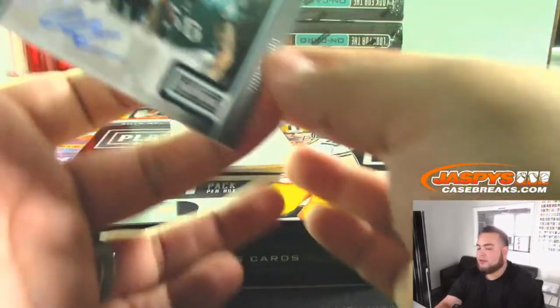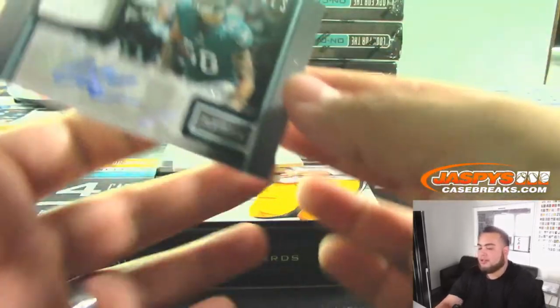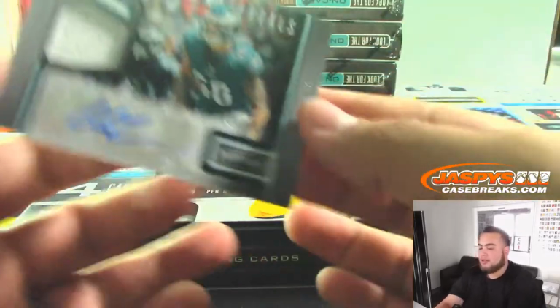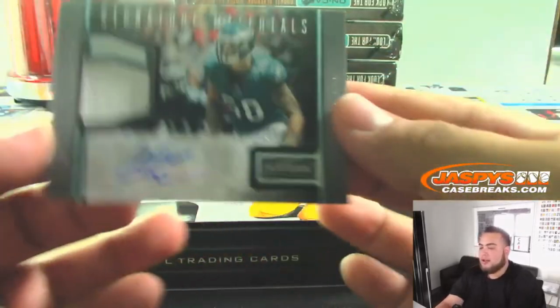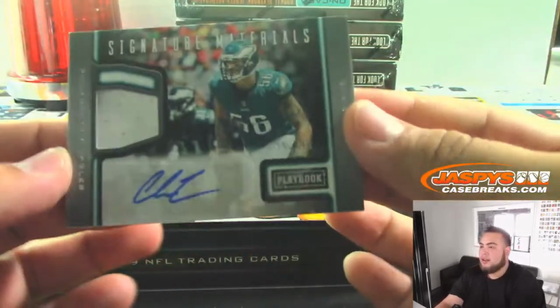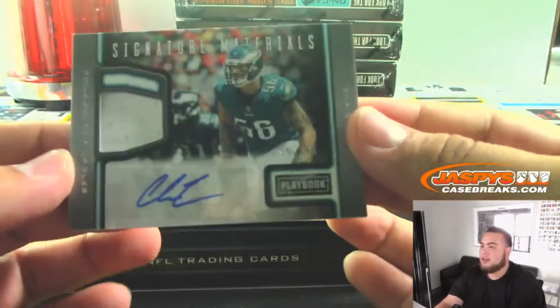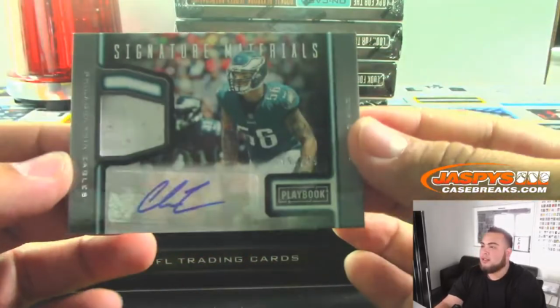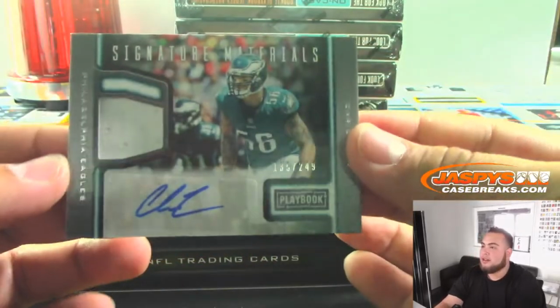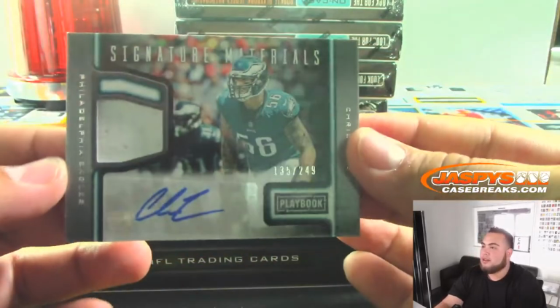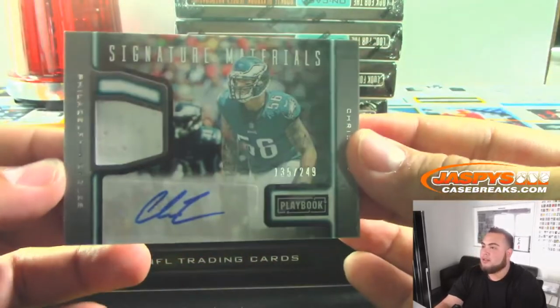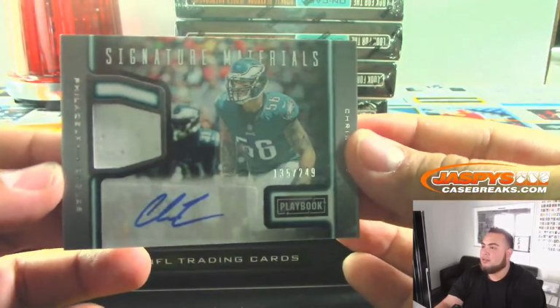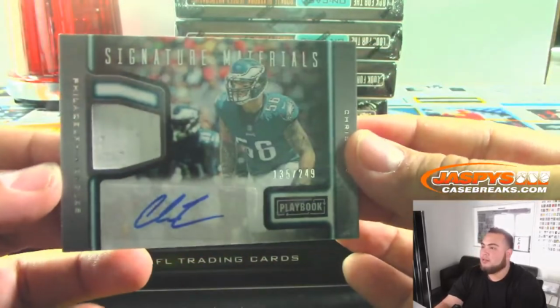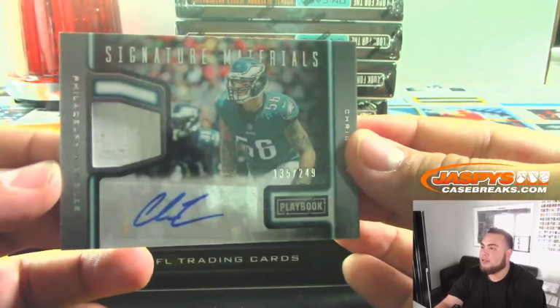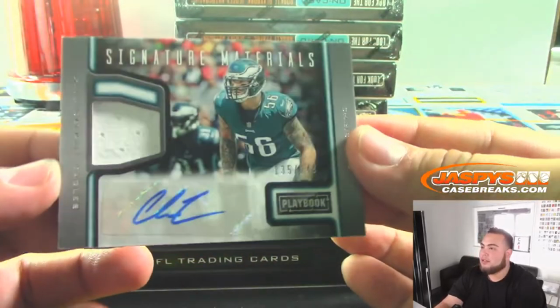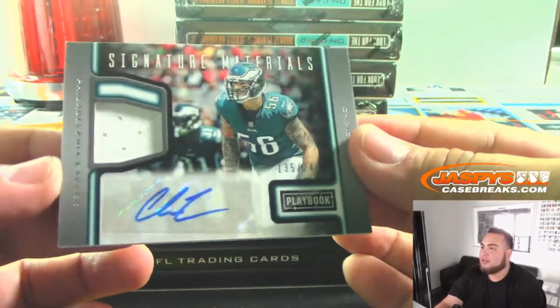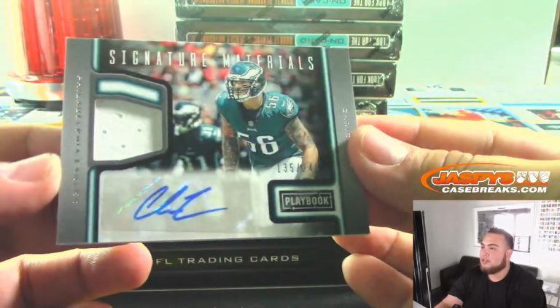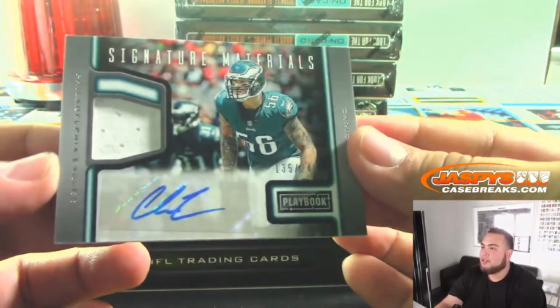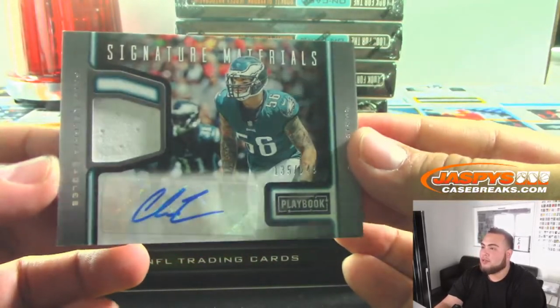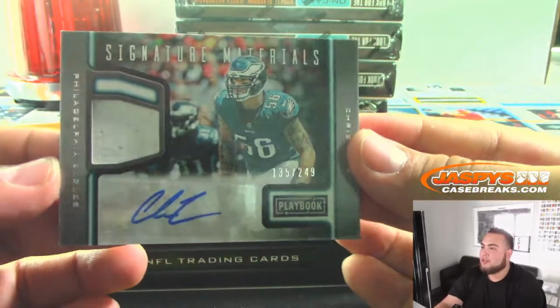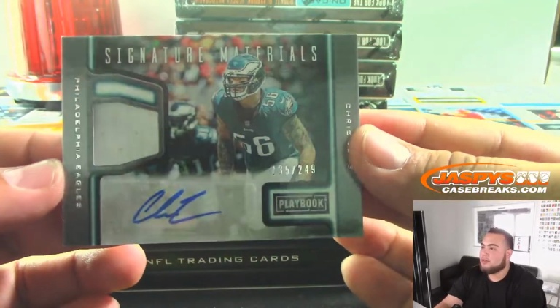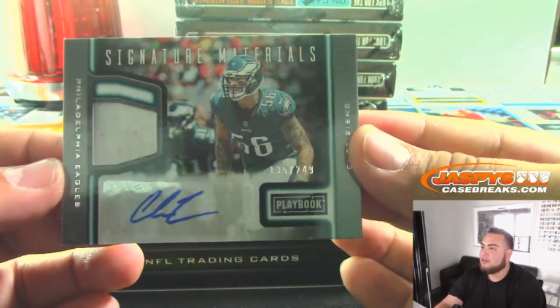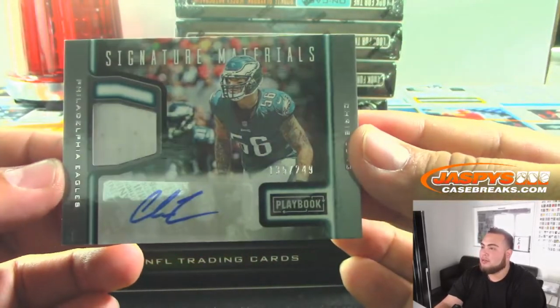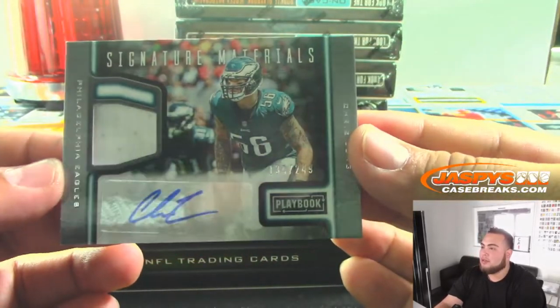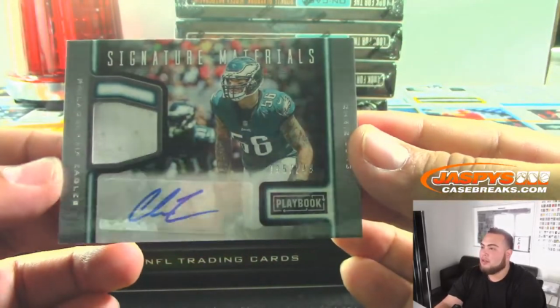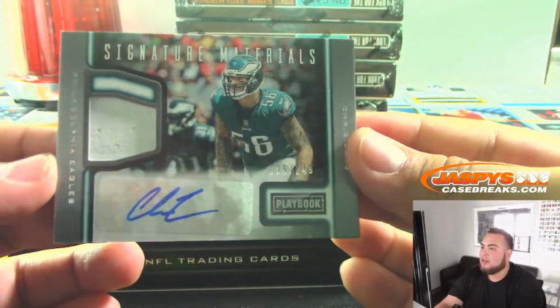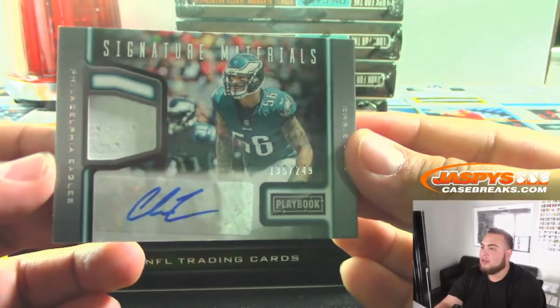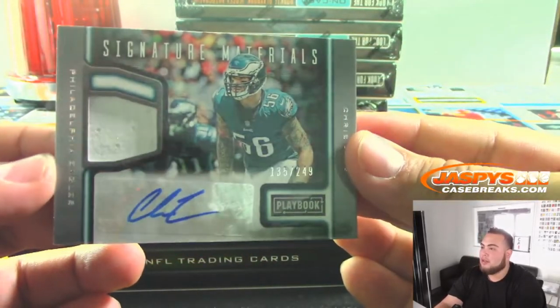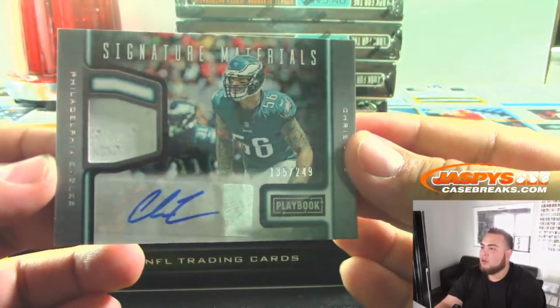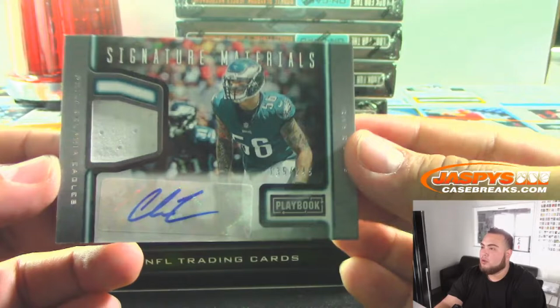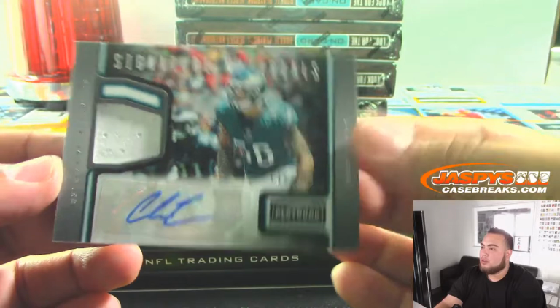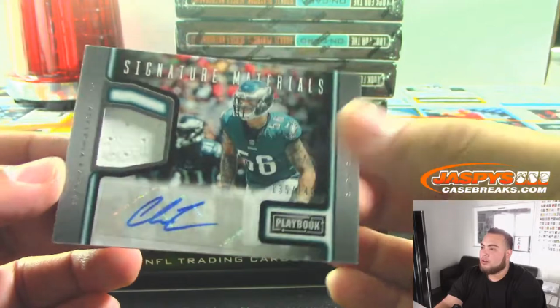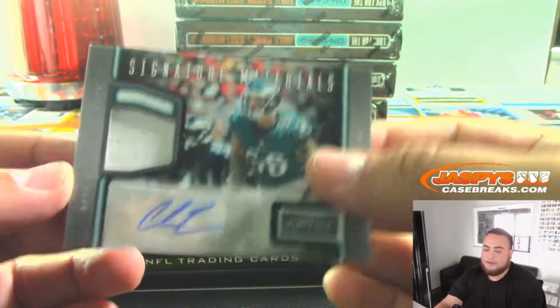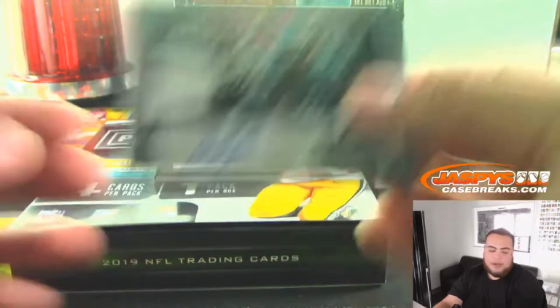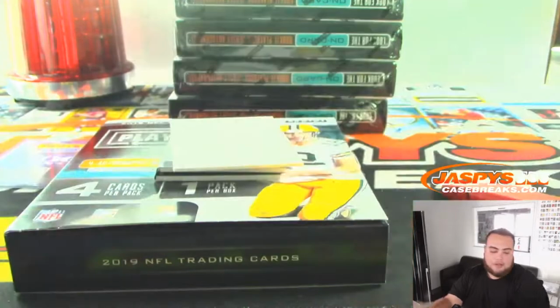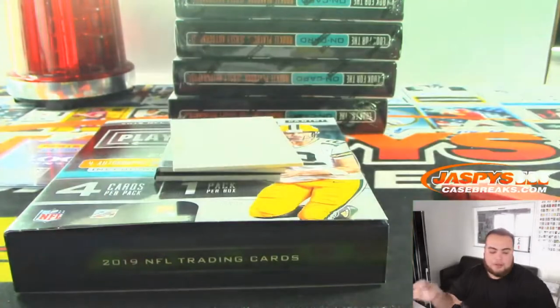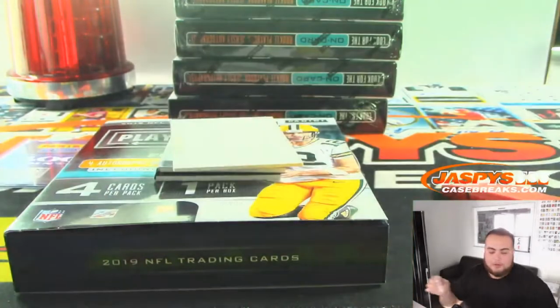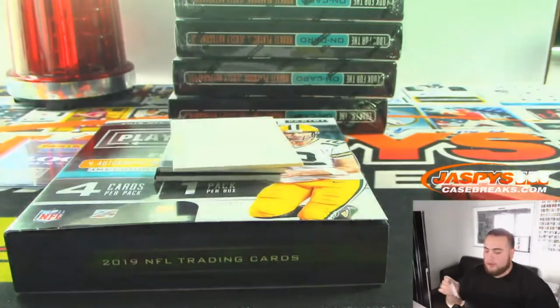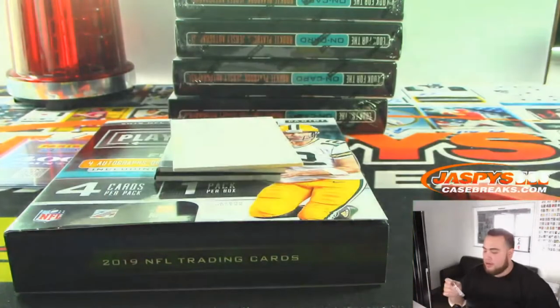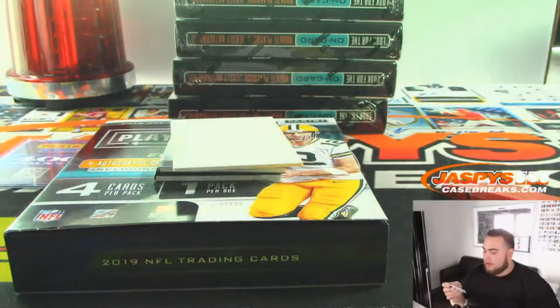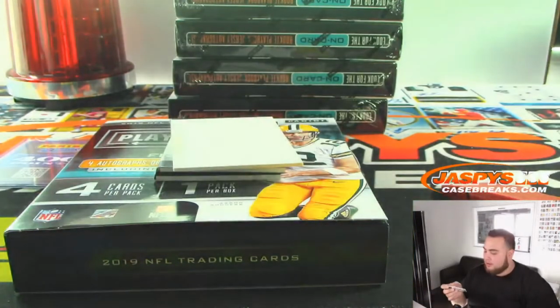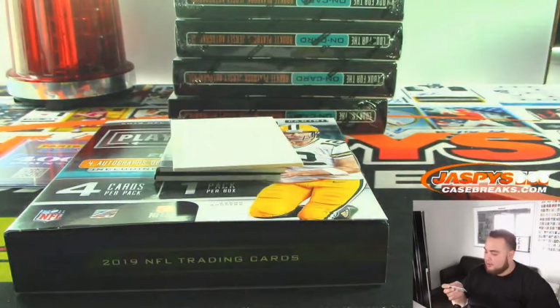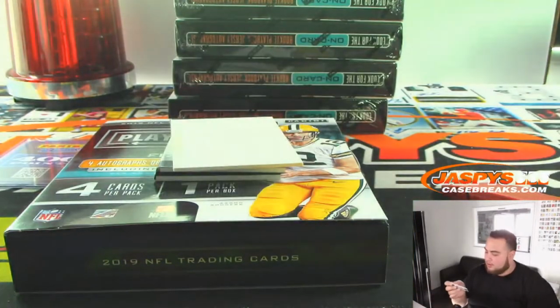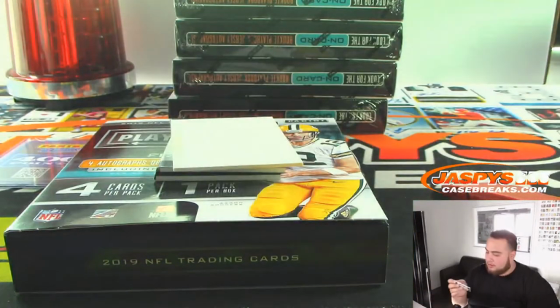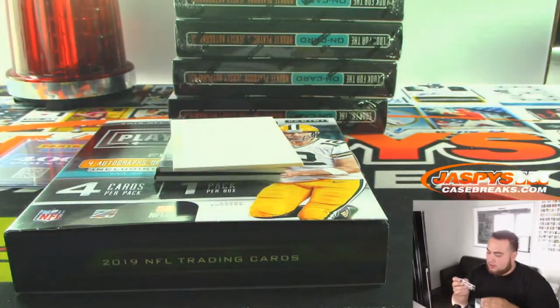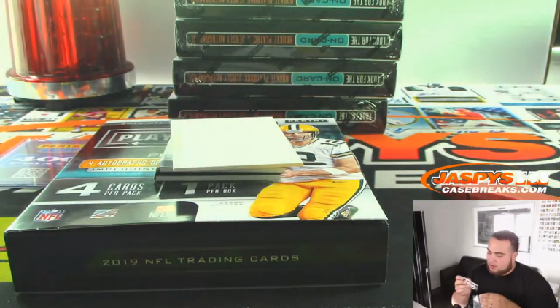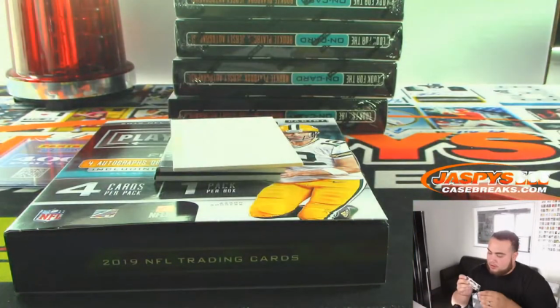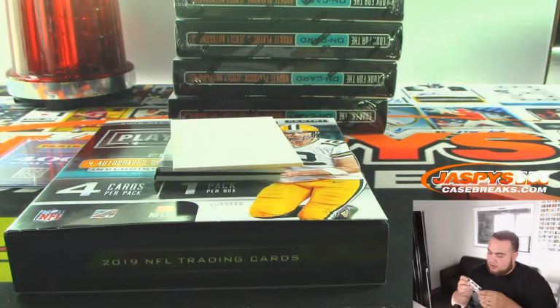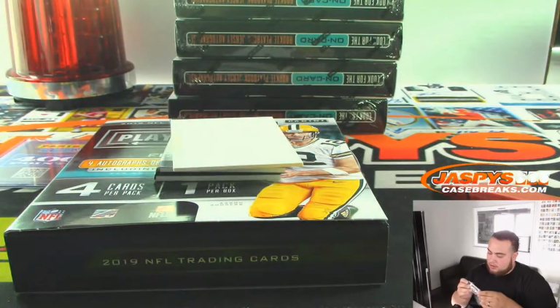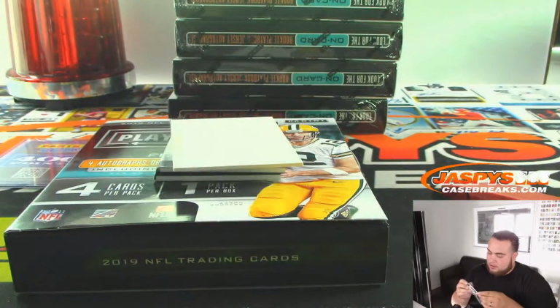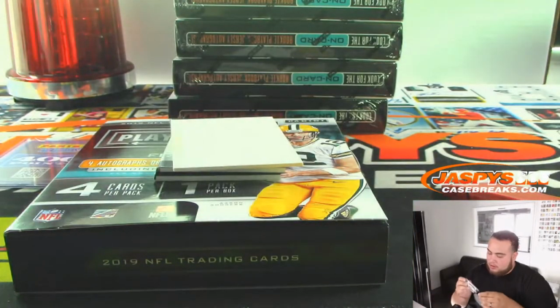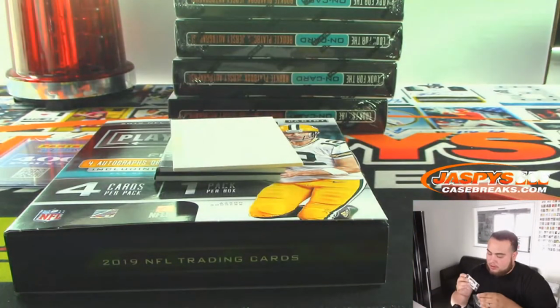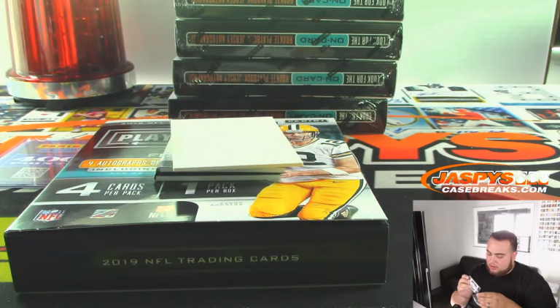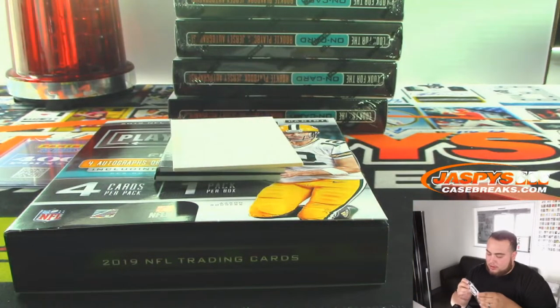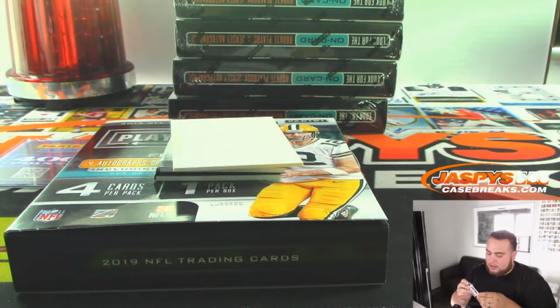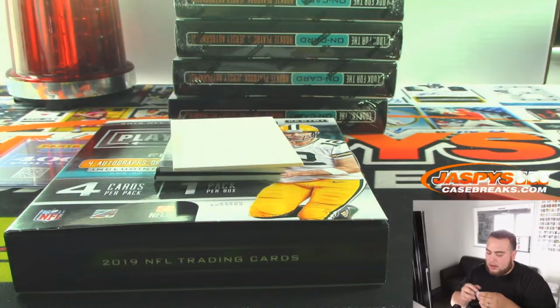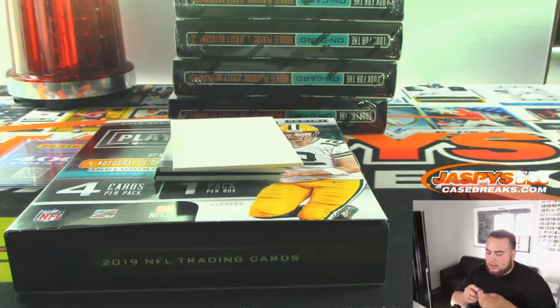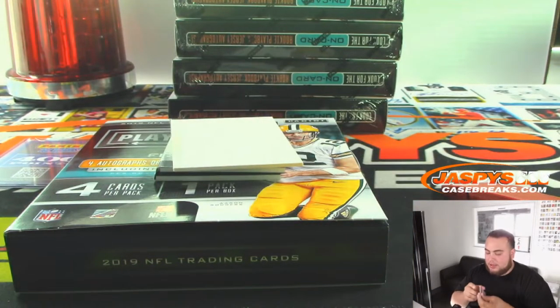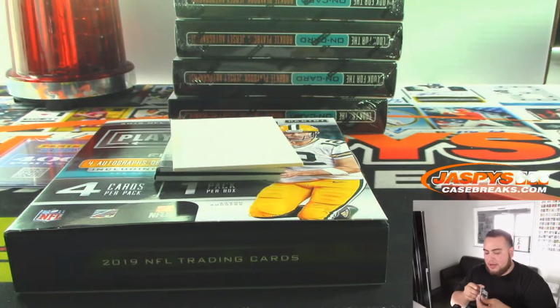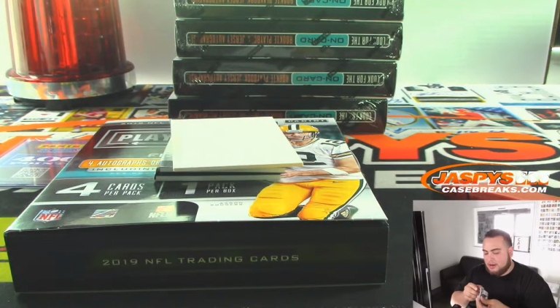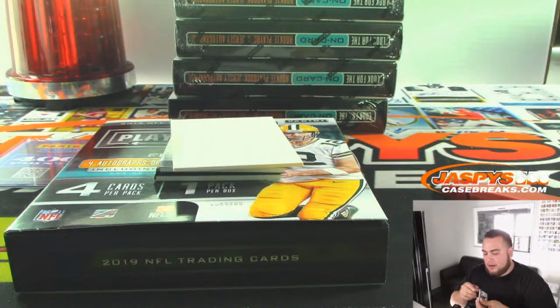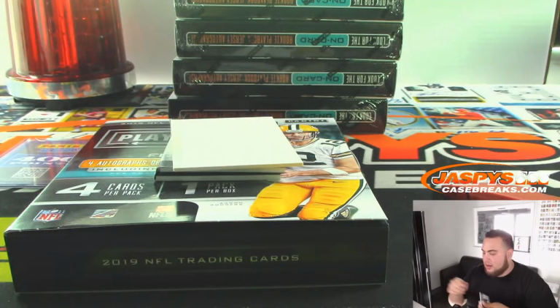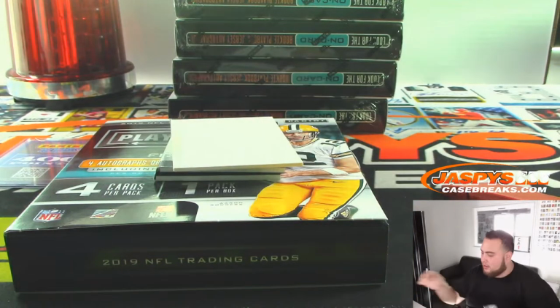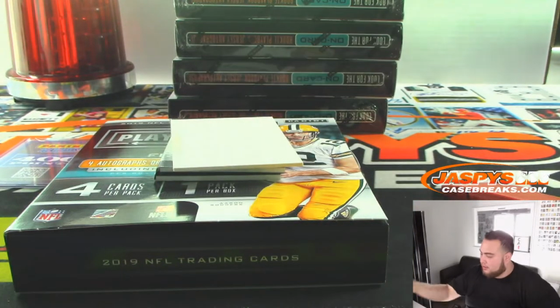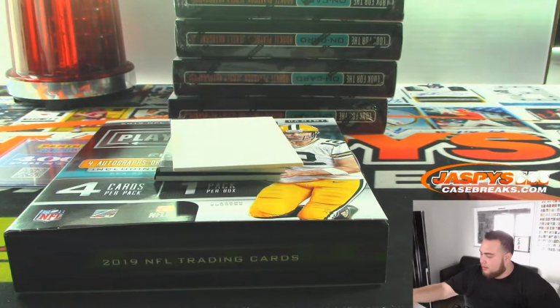Chris Long — another Eagle. Signature materials, 135 out of 249. Chris Long is signing a lot this year.